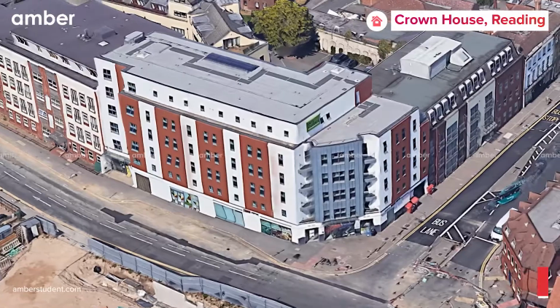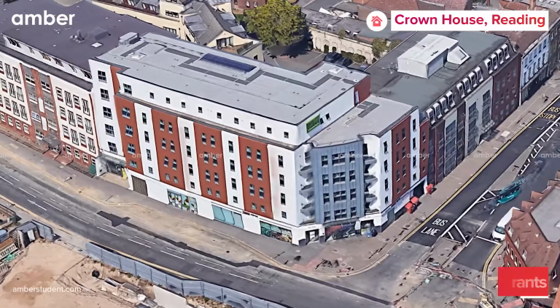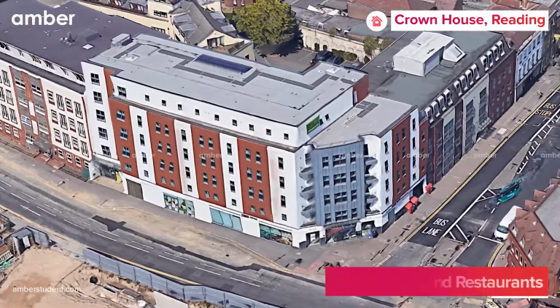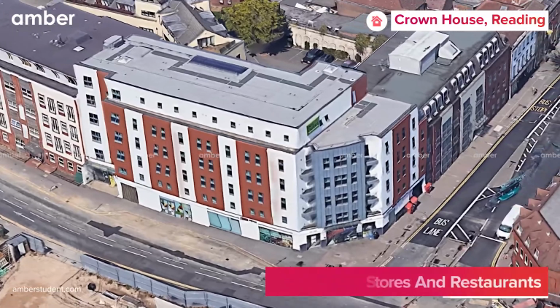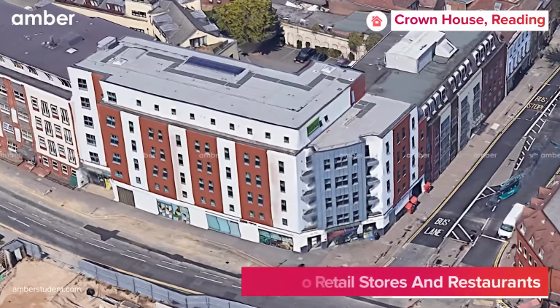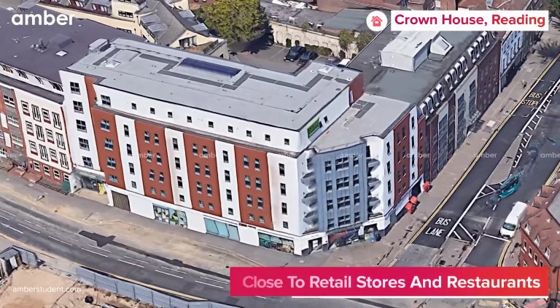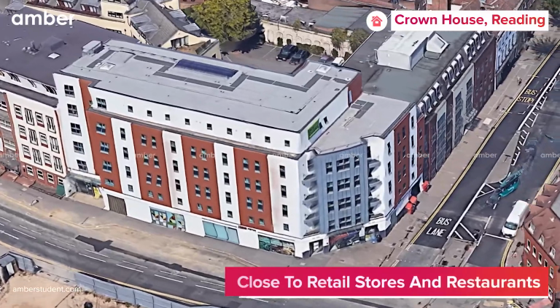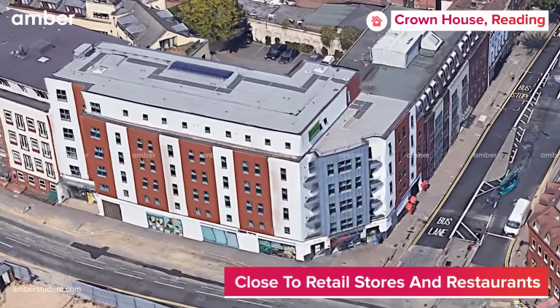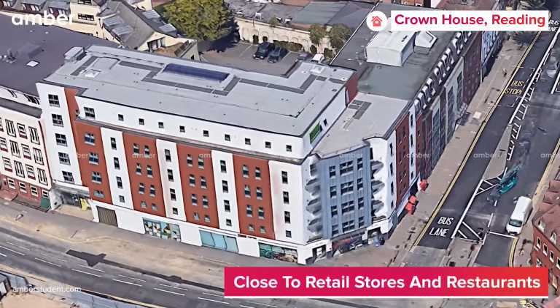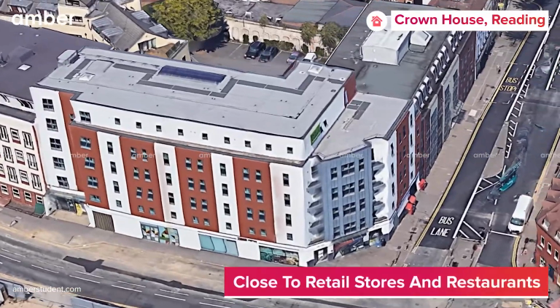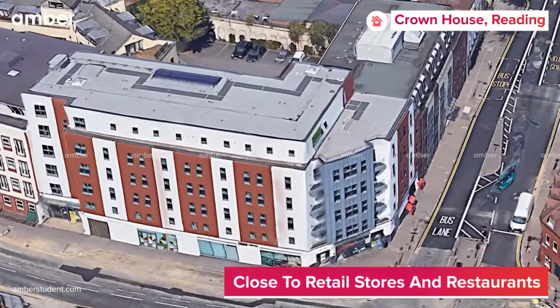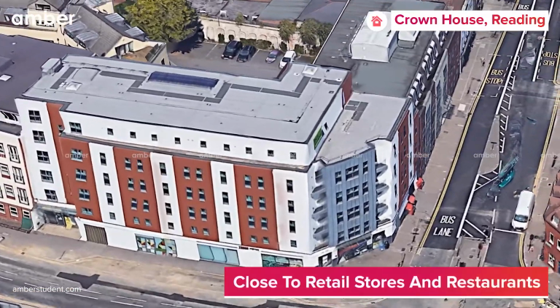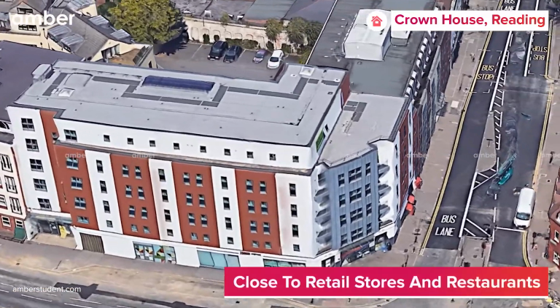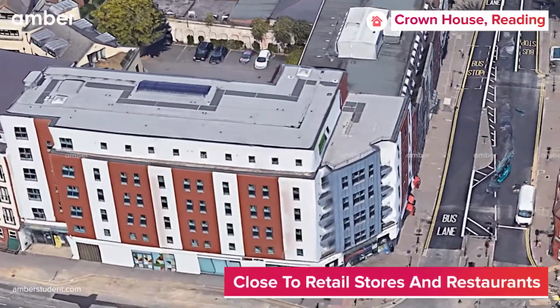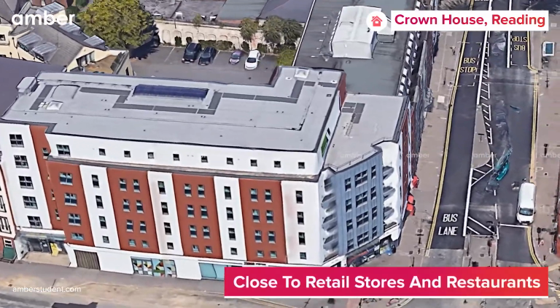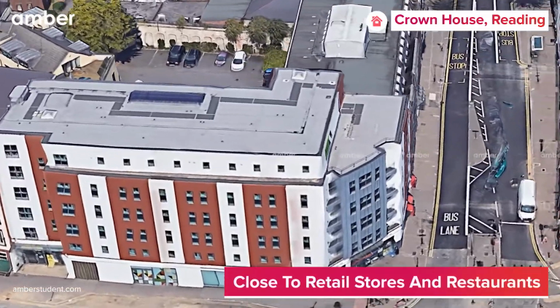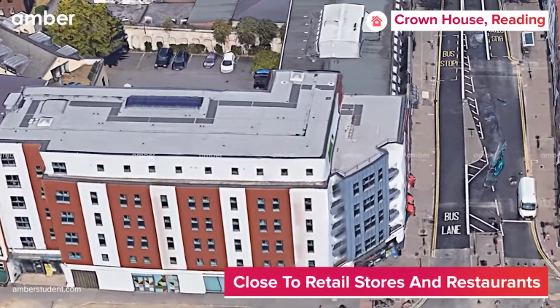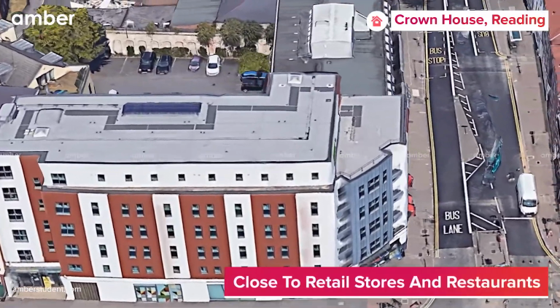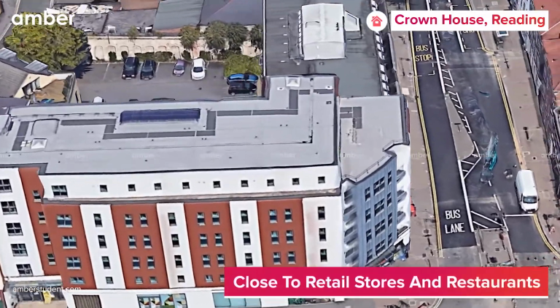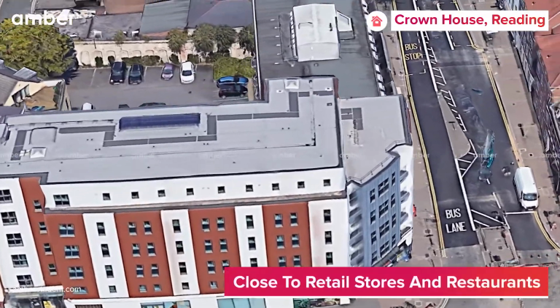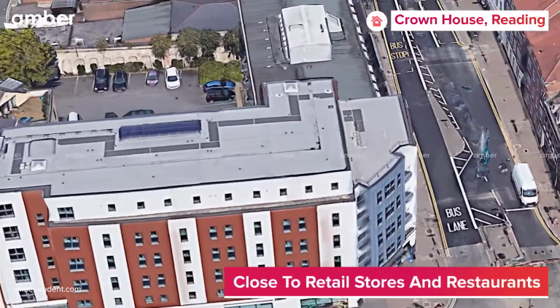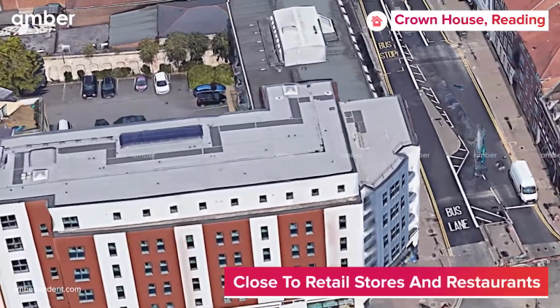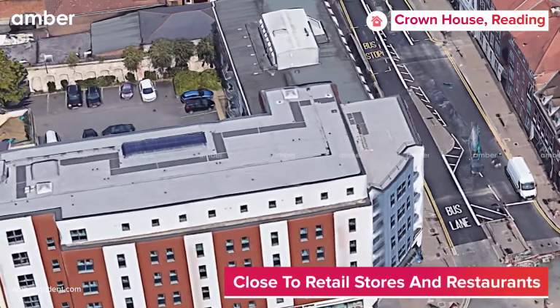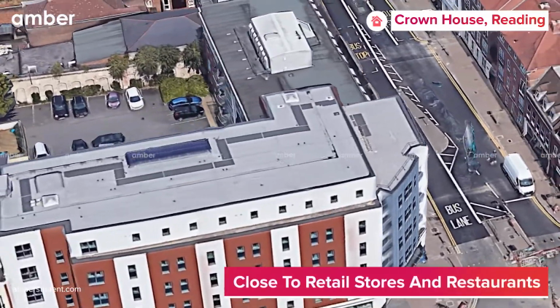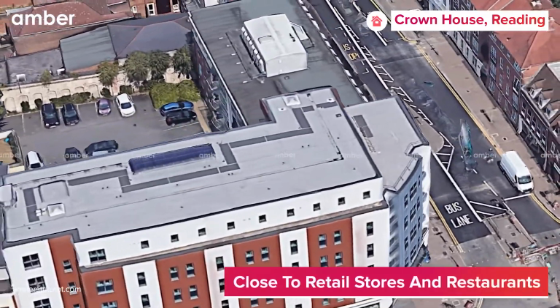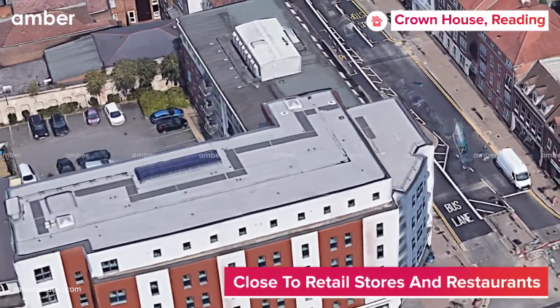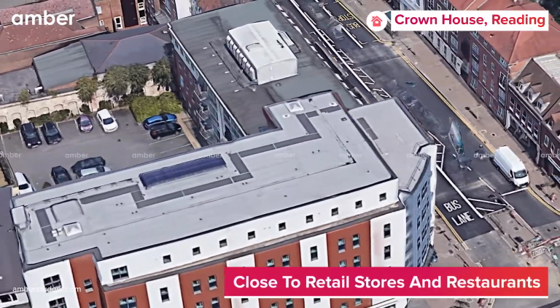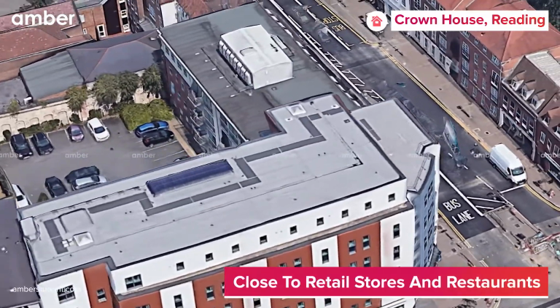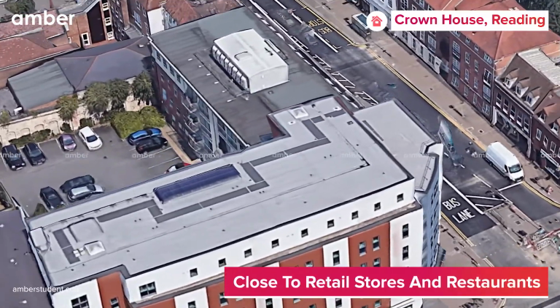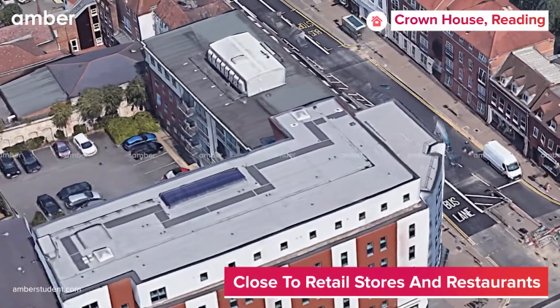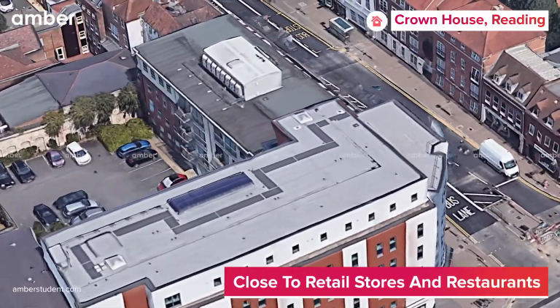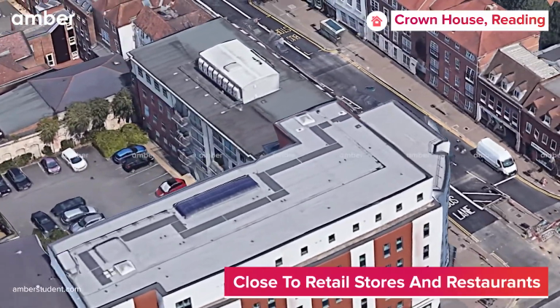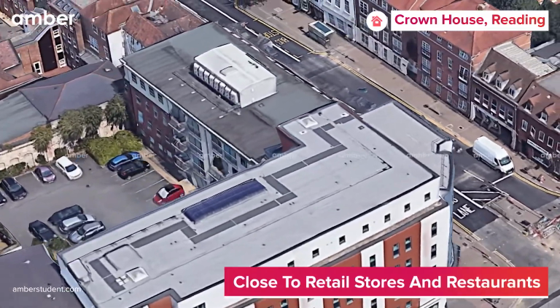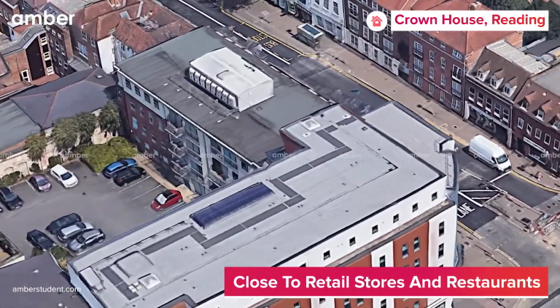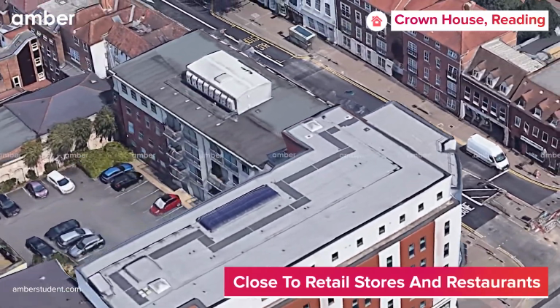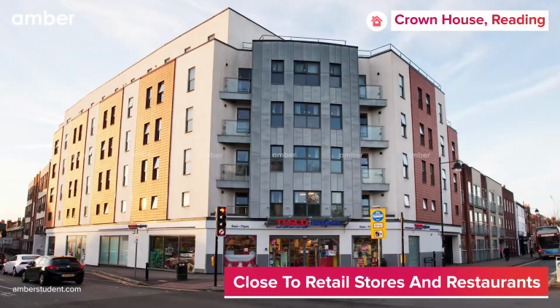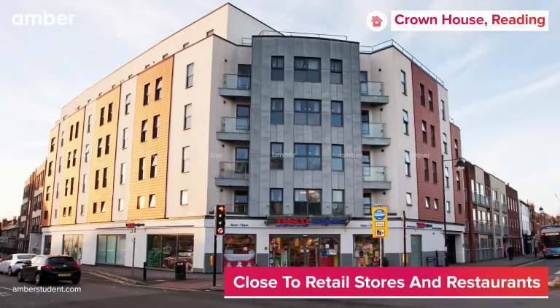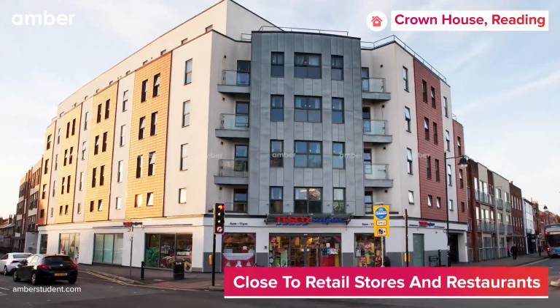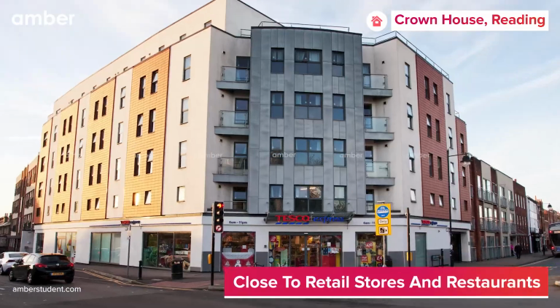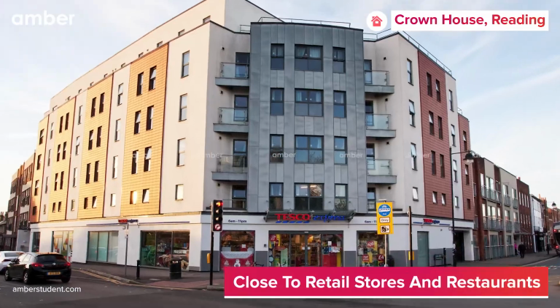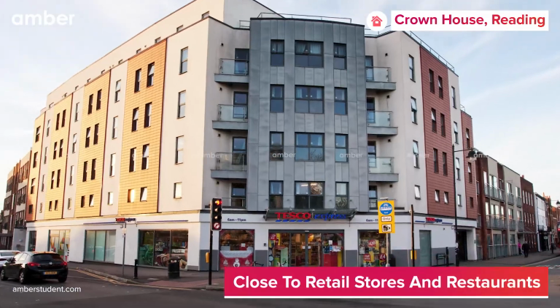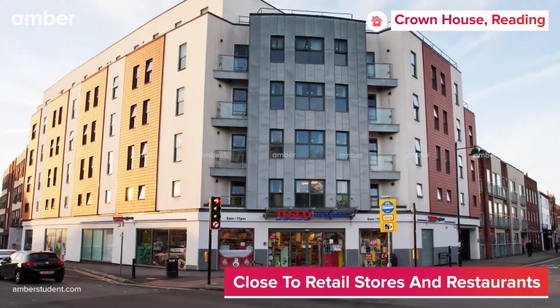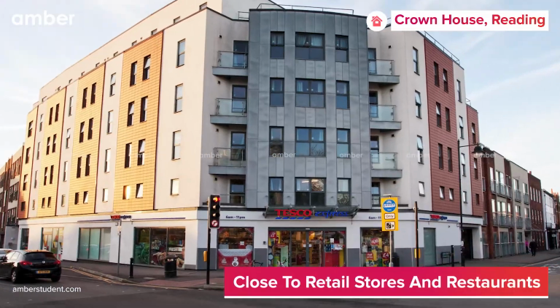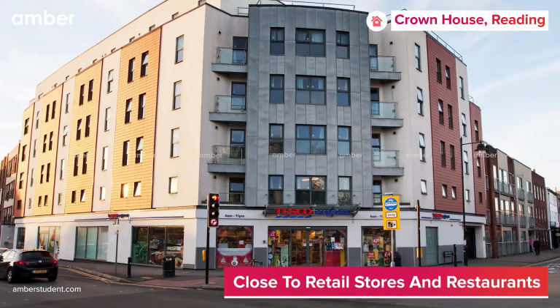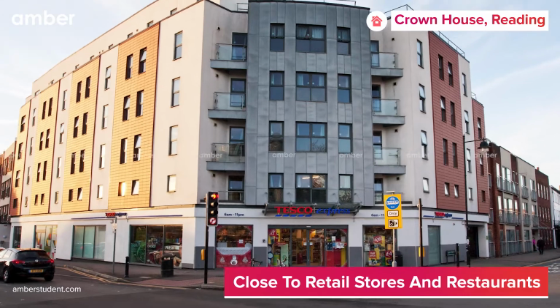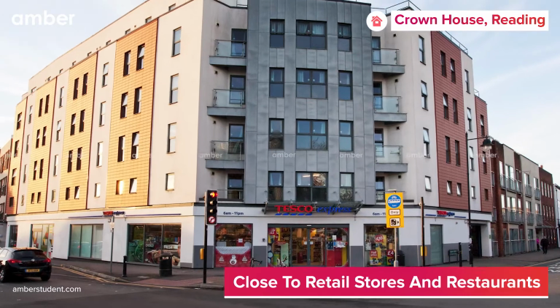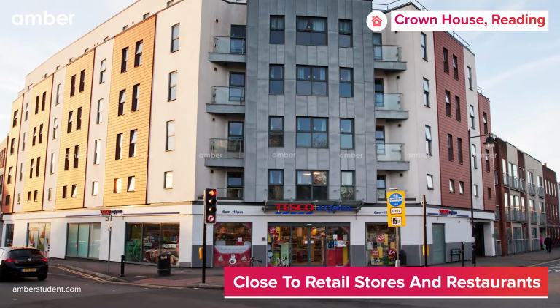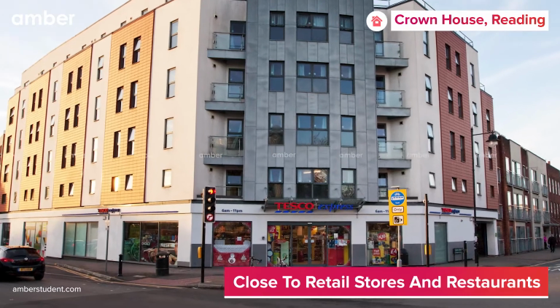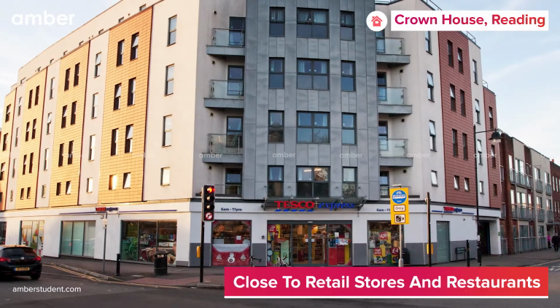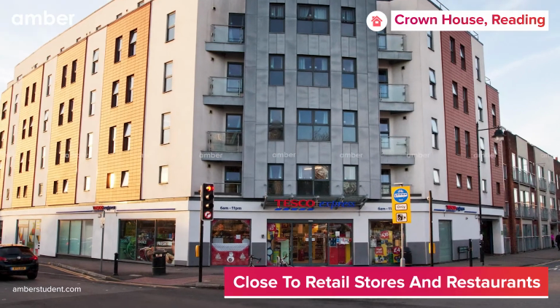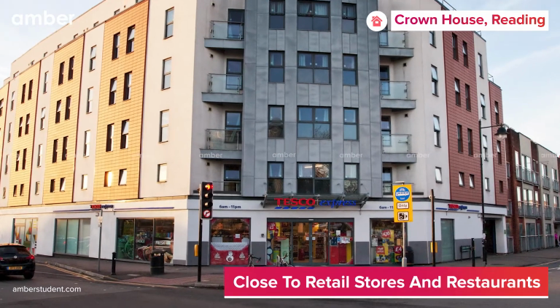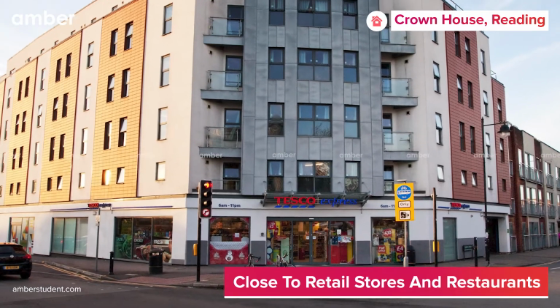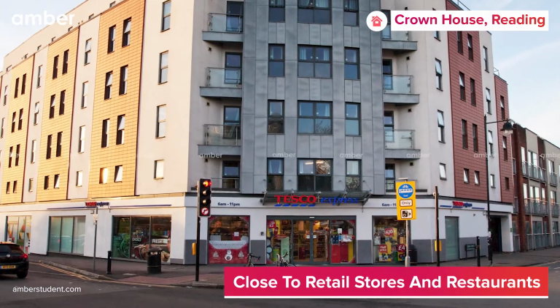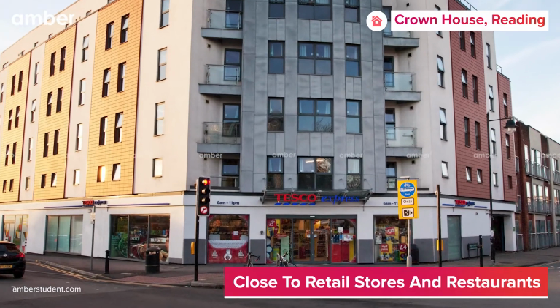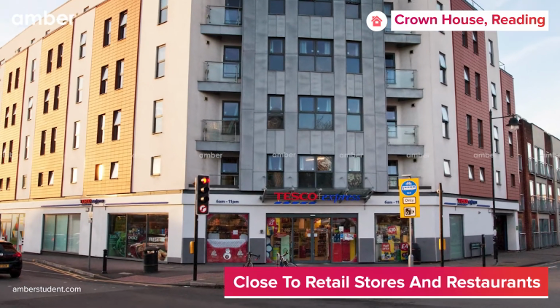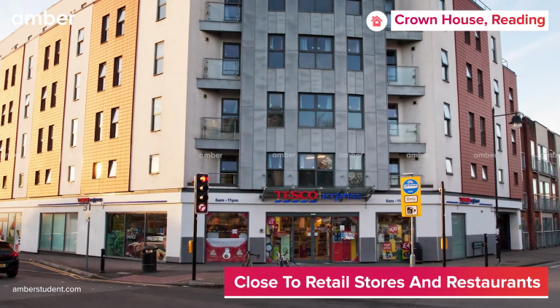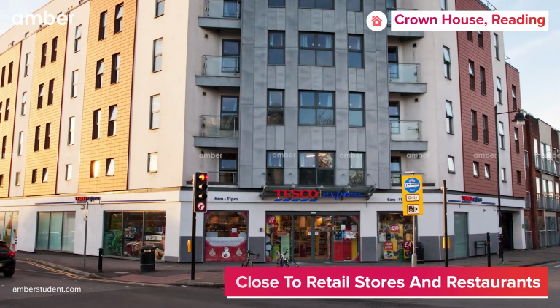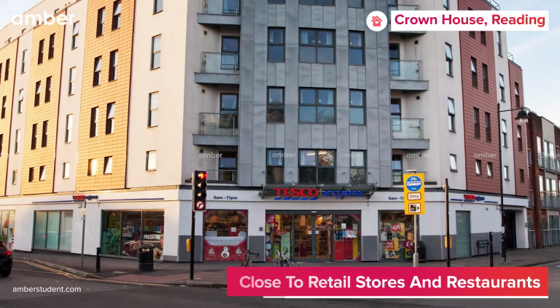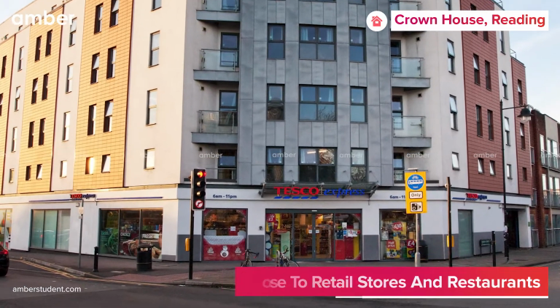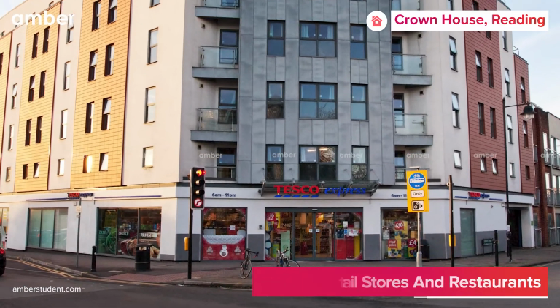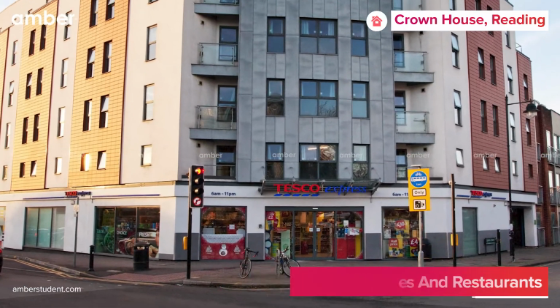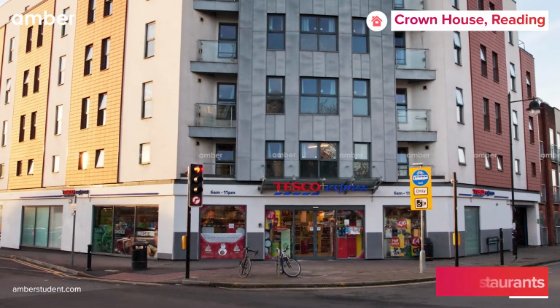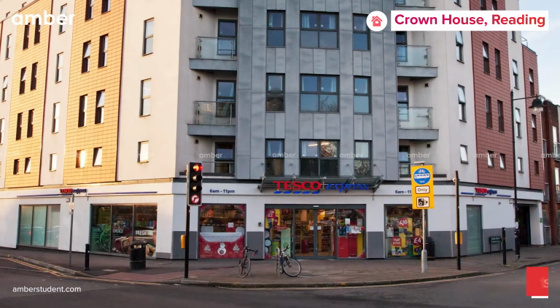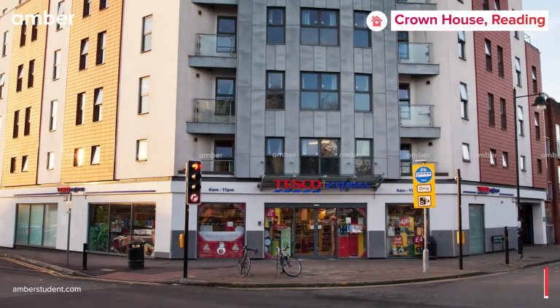Crown House is amidst shops, restaurants, and various other social points. The property itself is on top of a Tesco Express, a popular retail store.